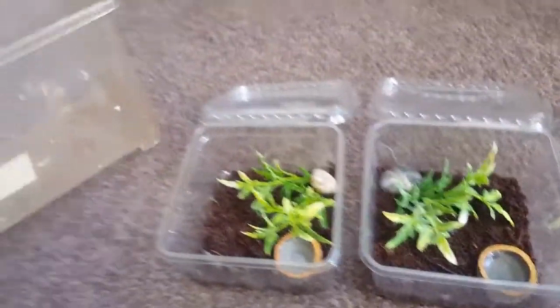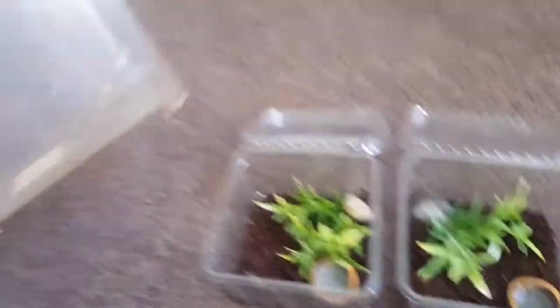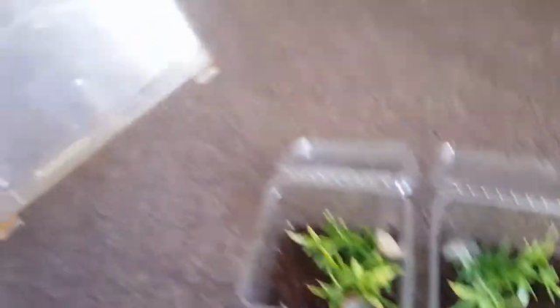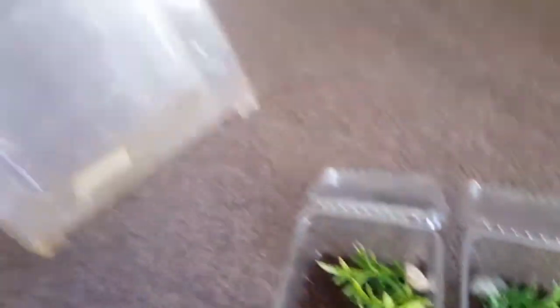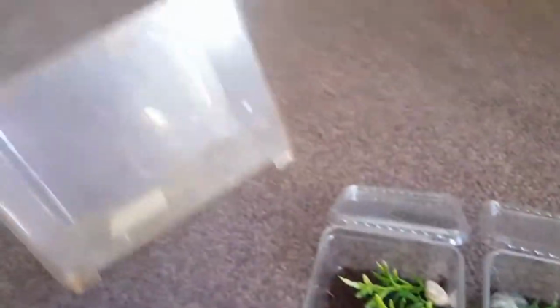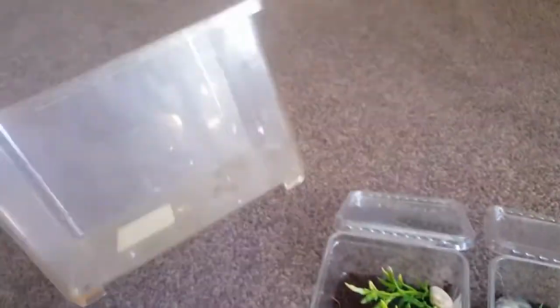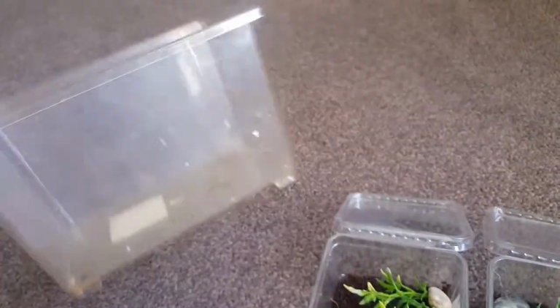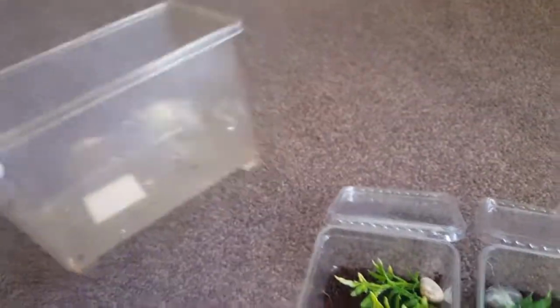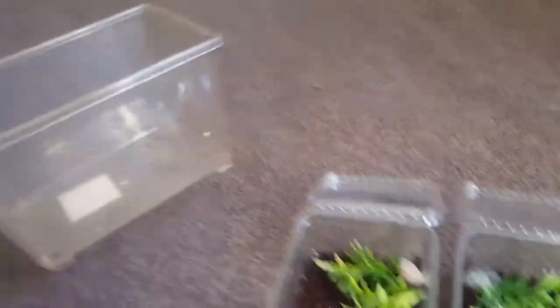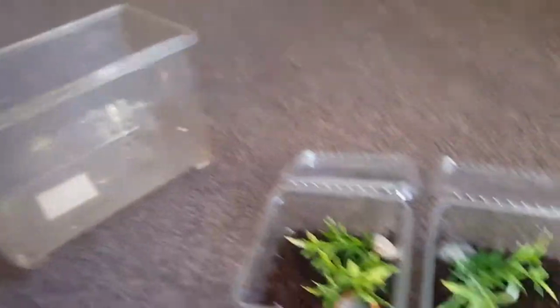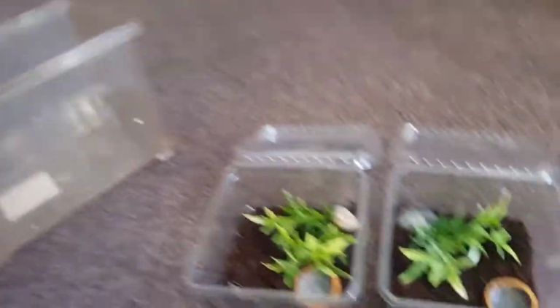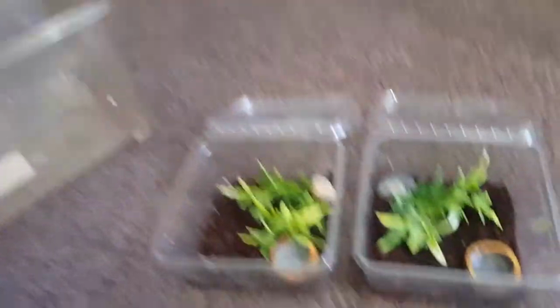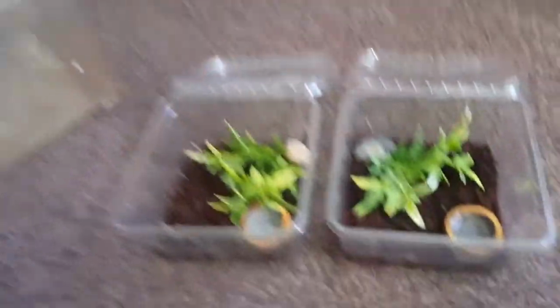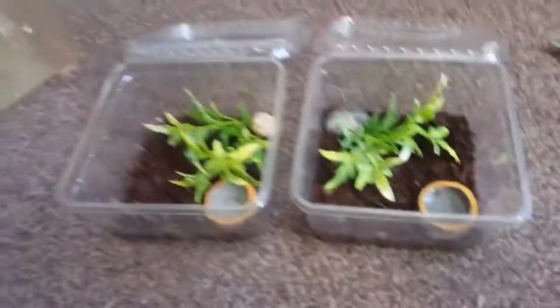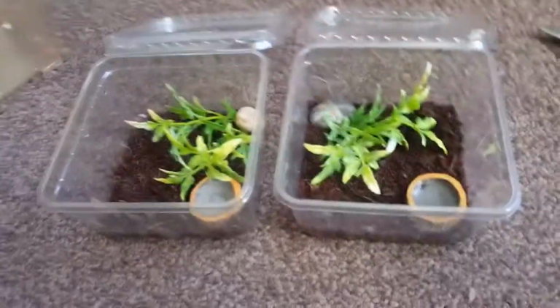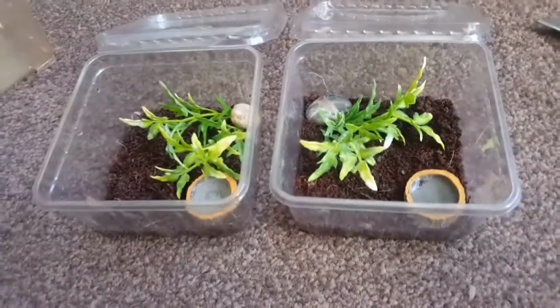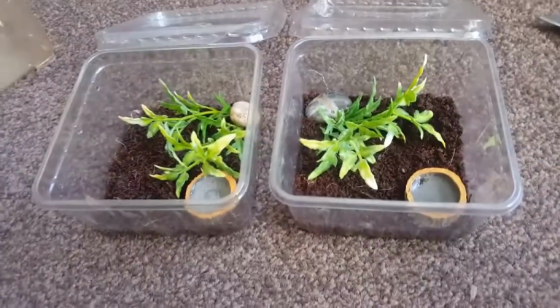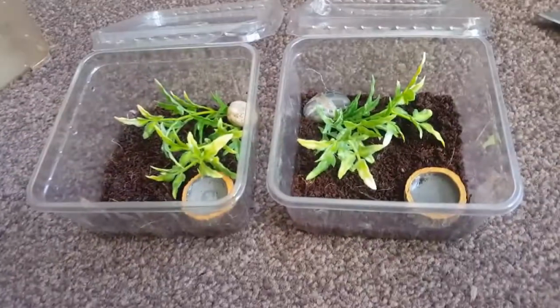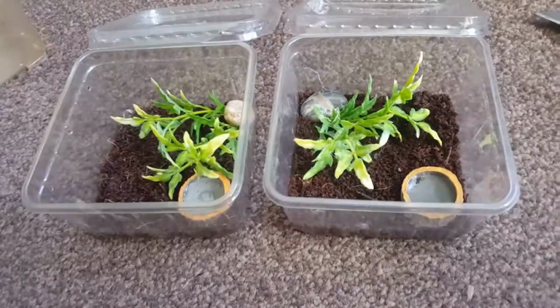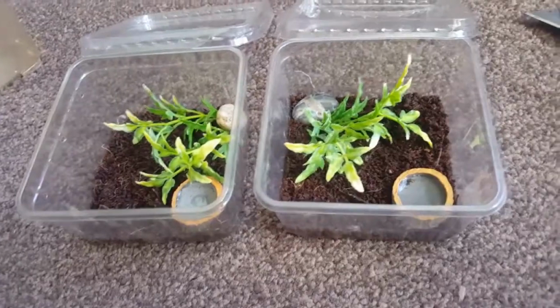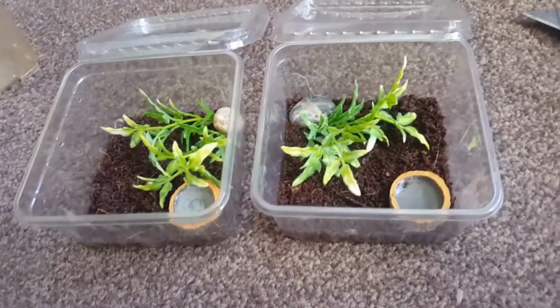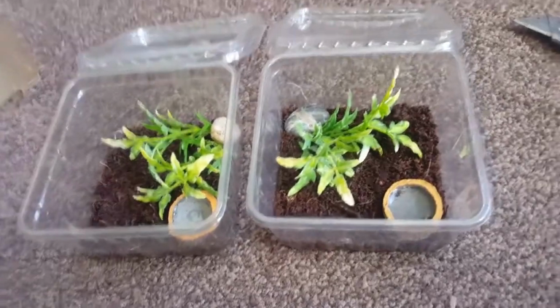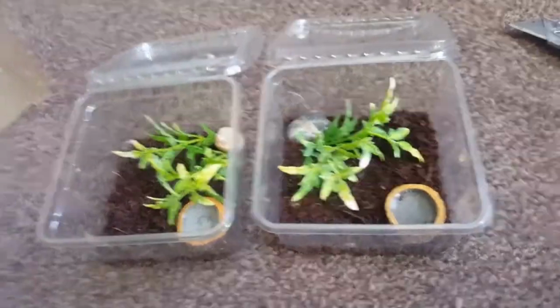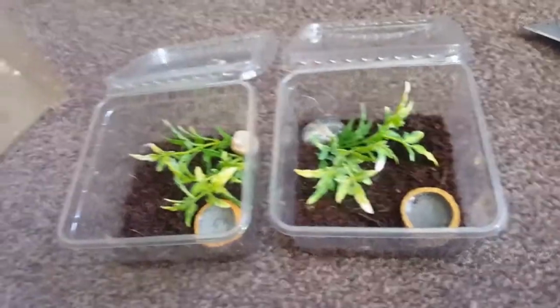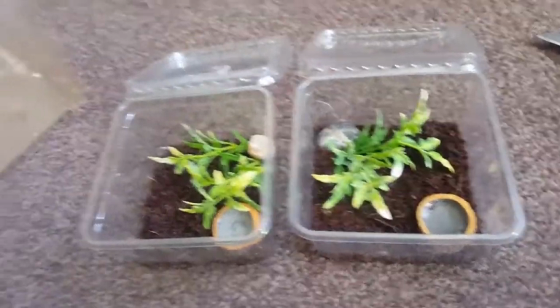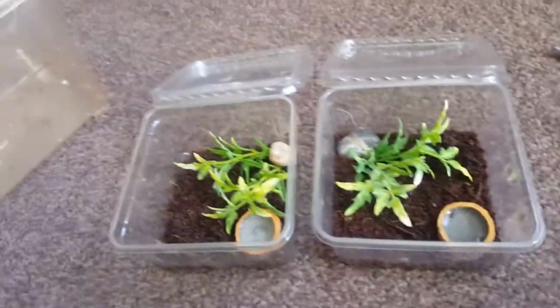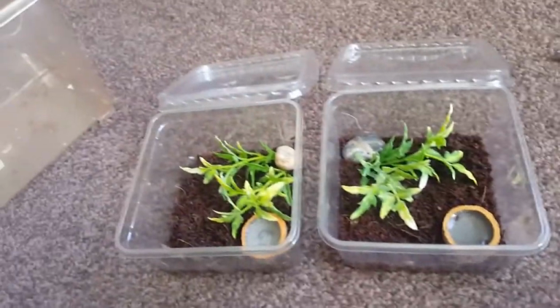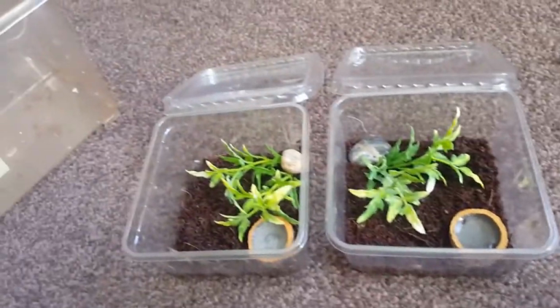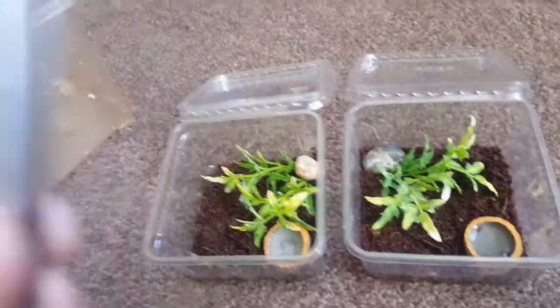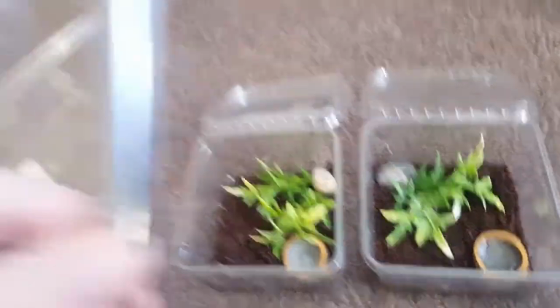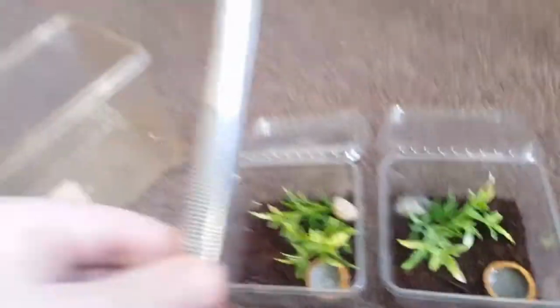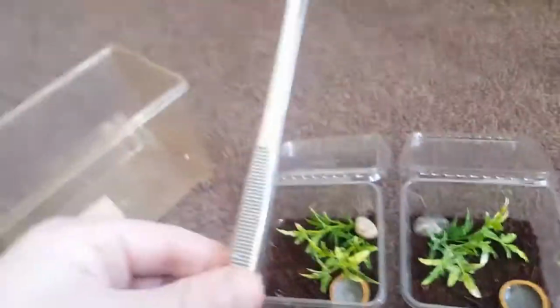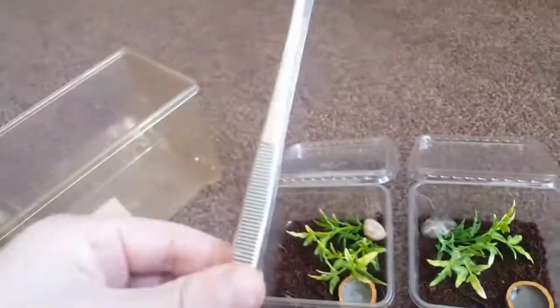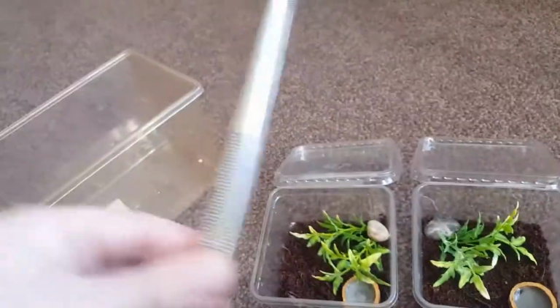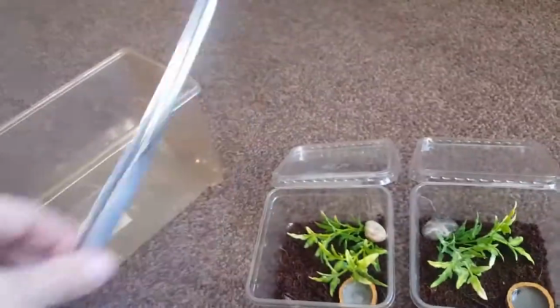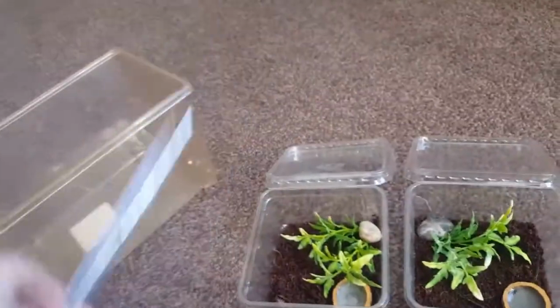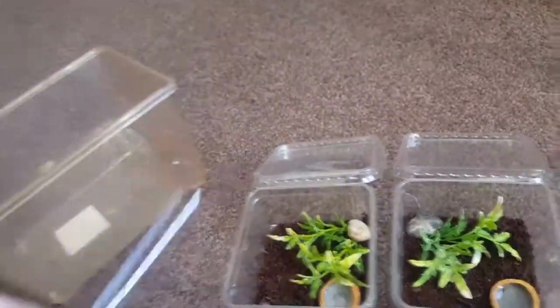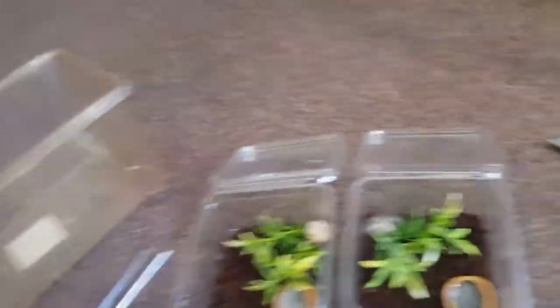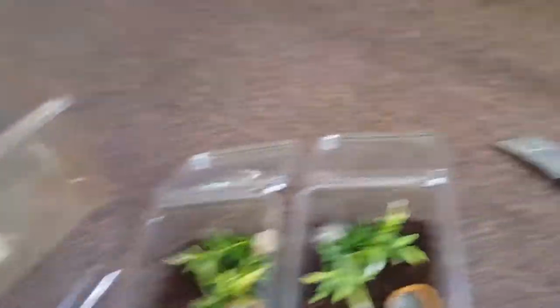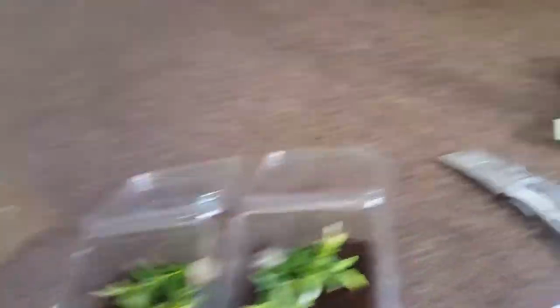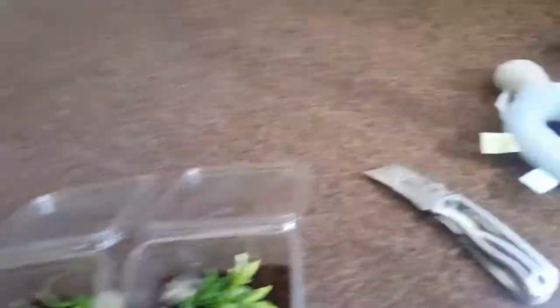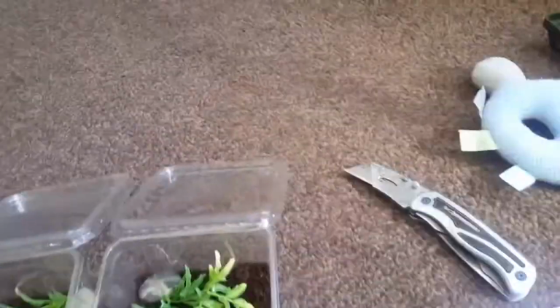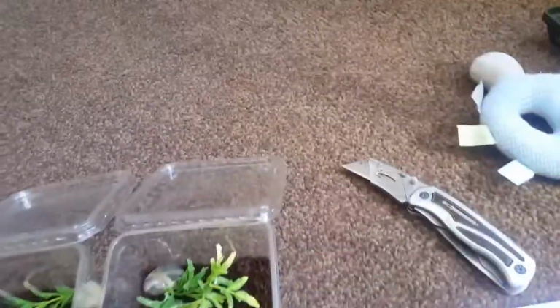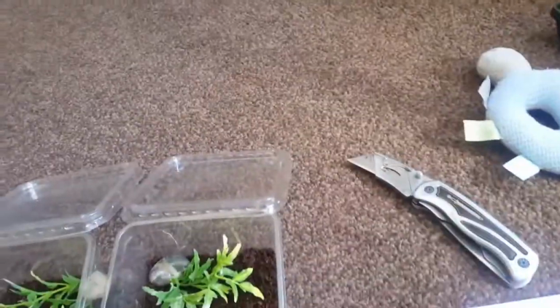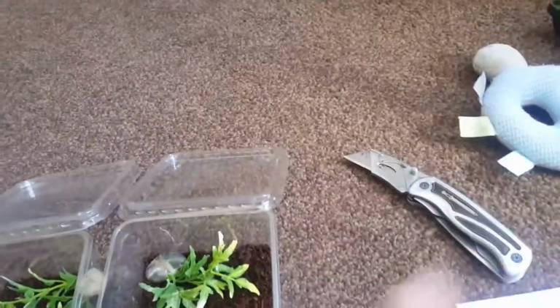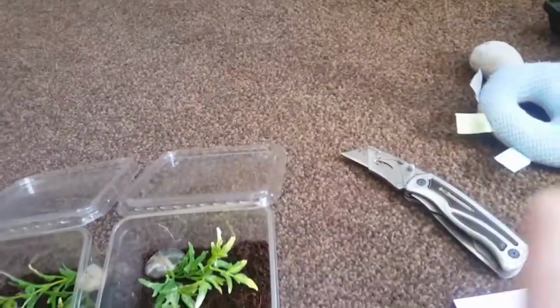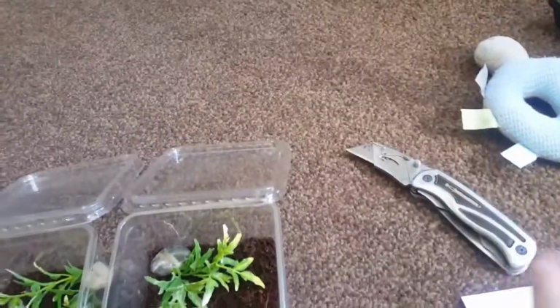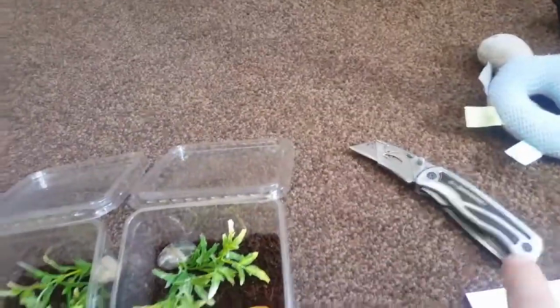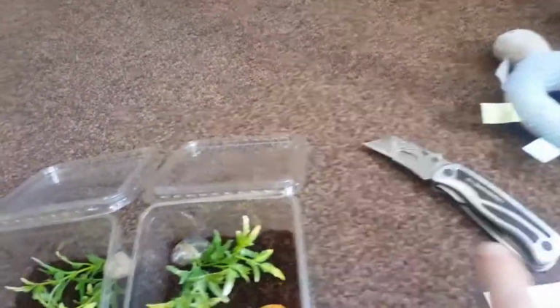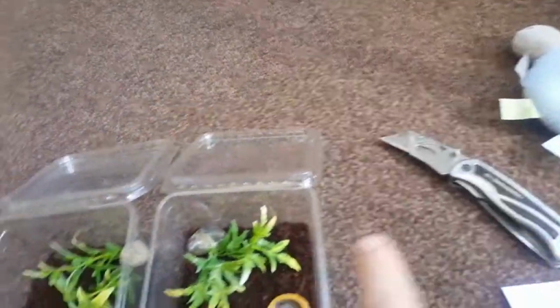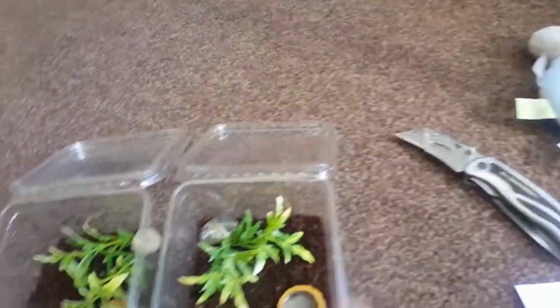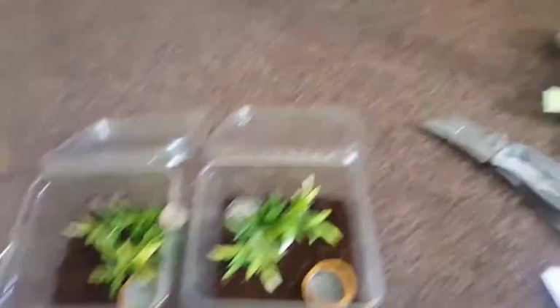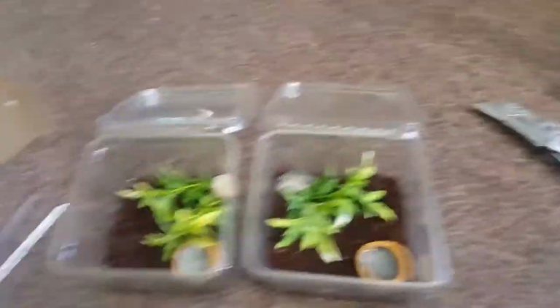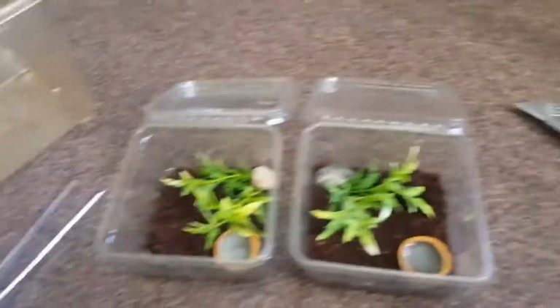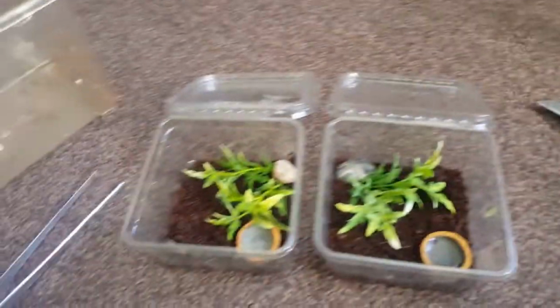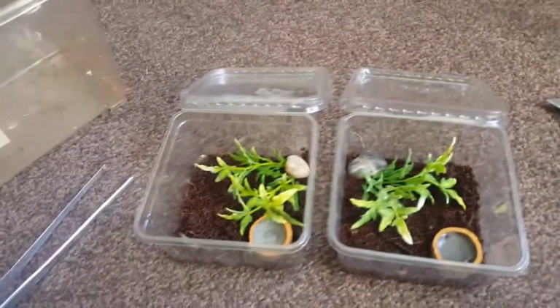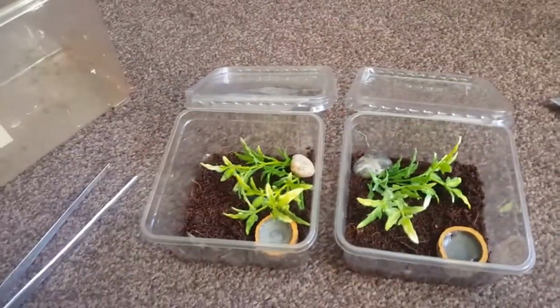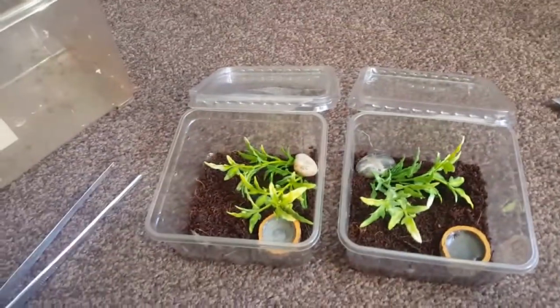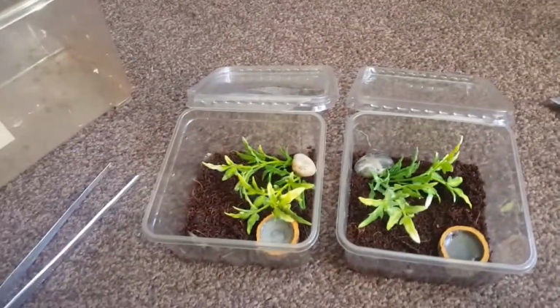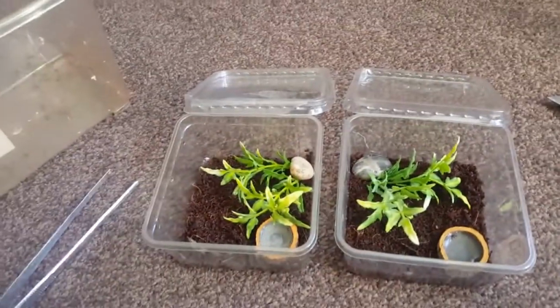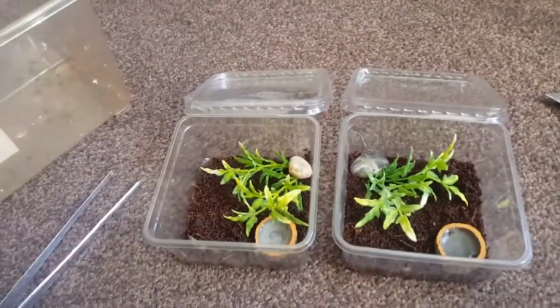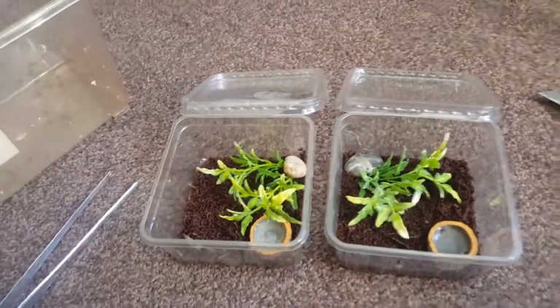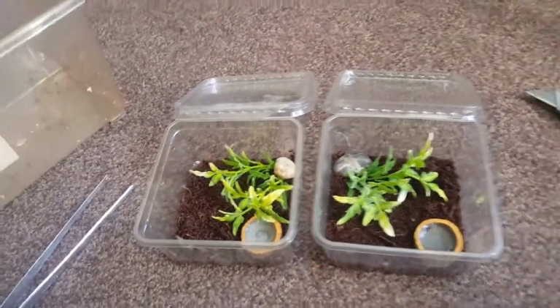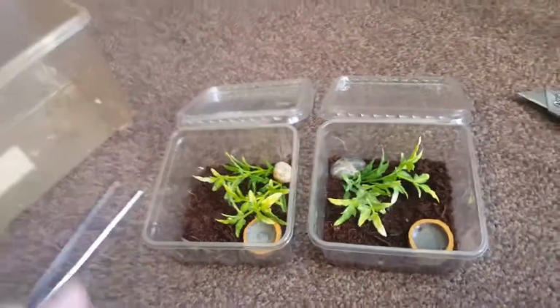I've got a tub just in case one should escape, a knife for opening the box, and a couple of wee enclosures set up.